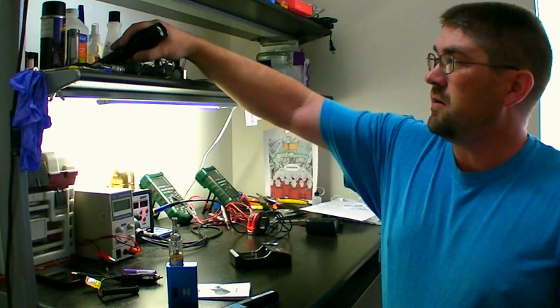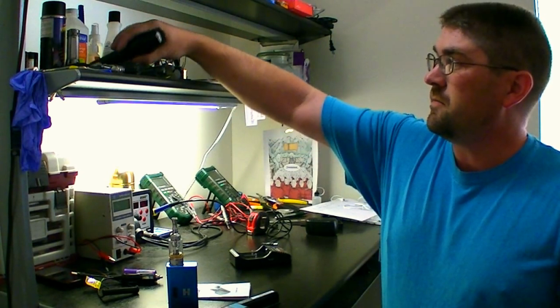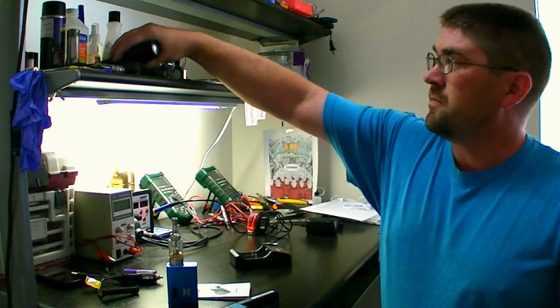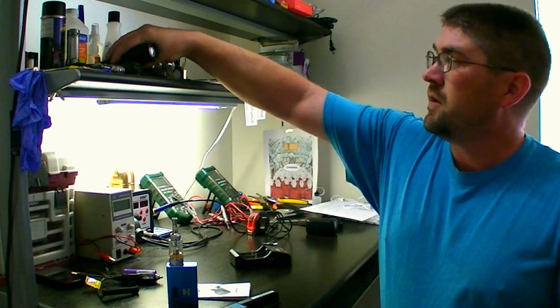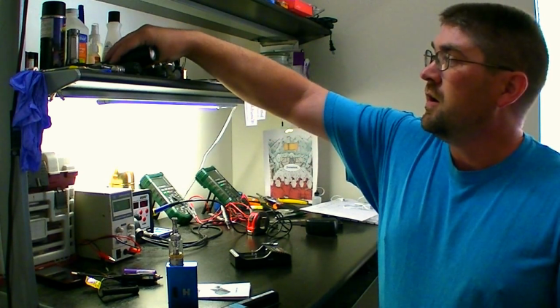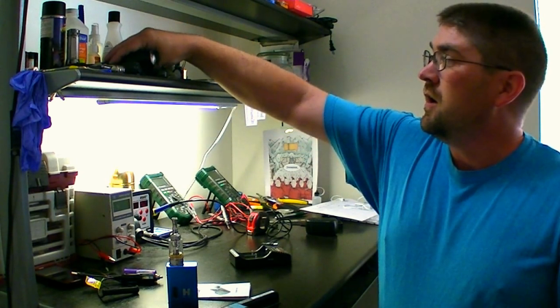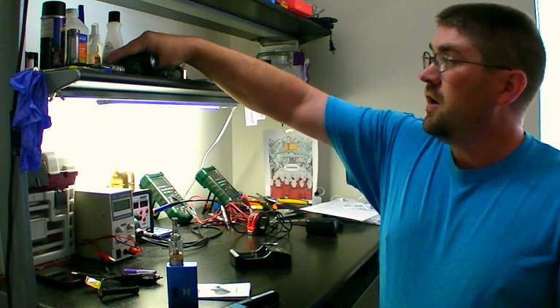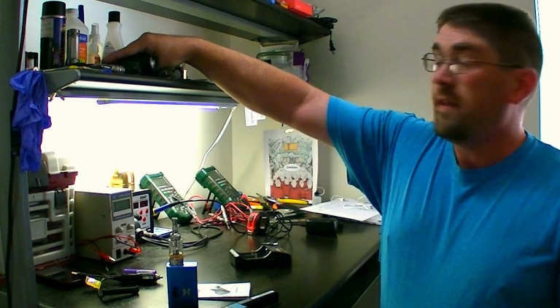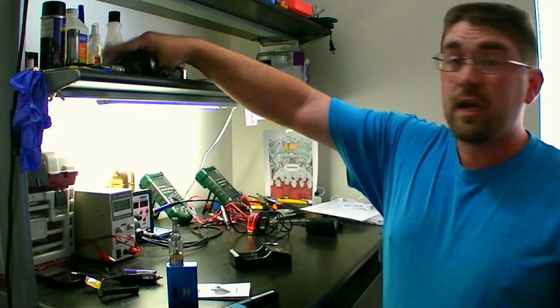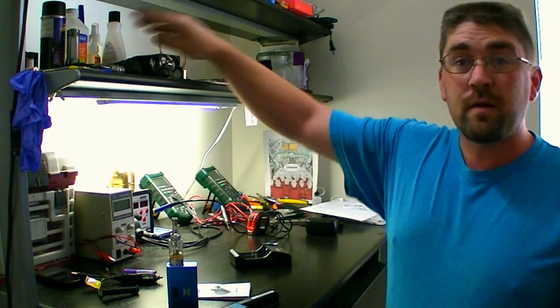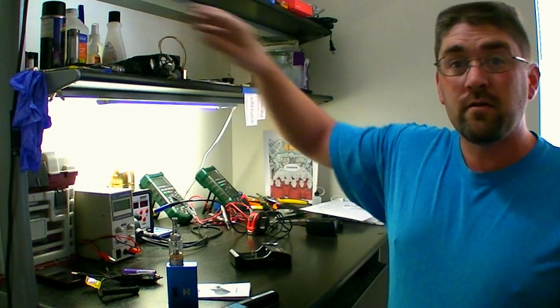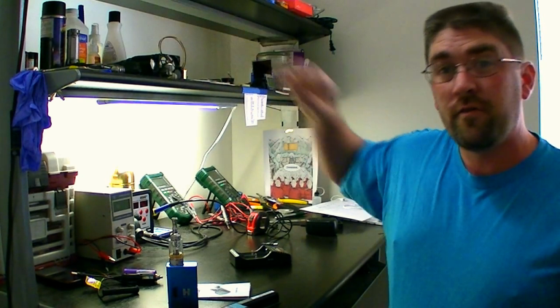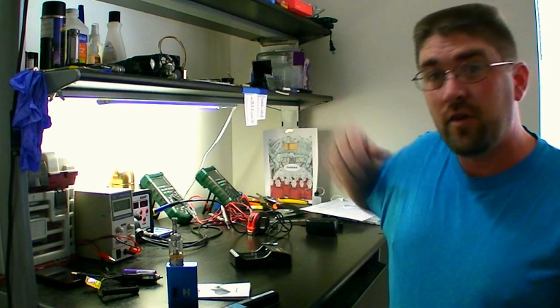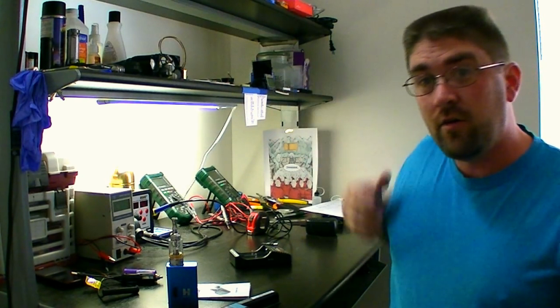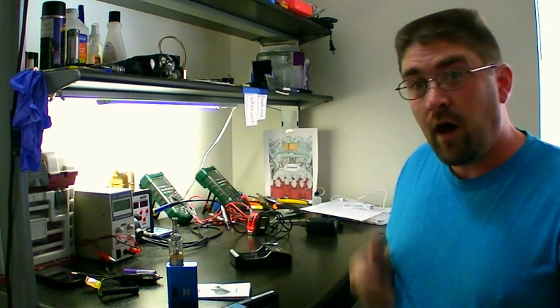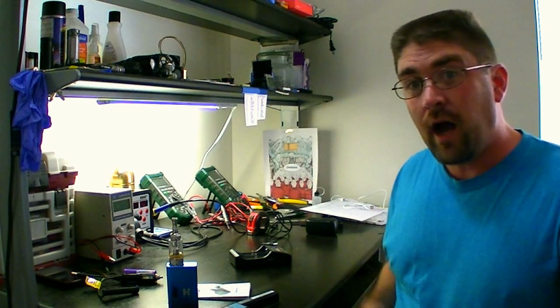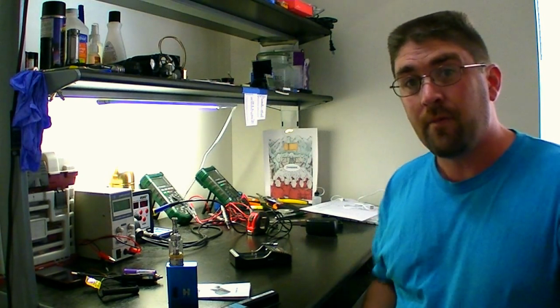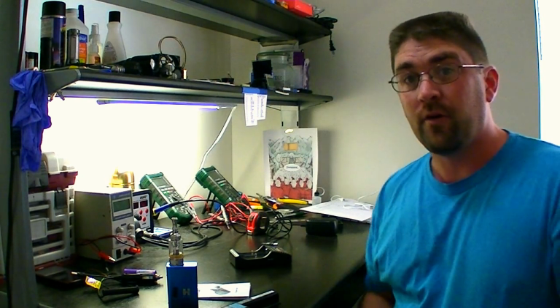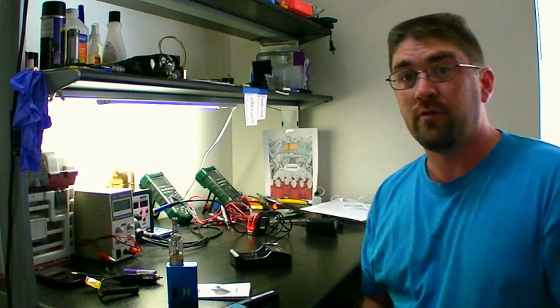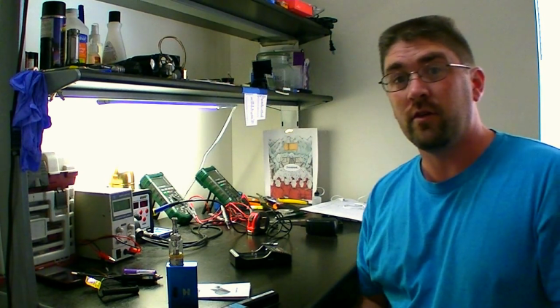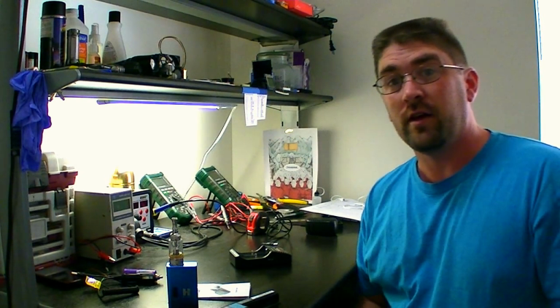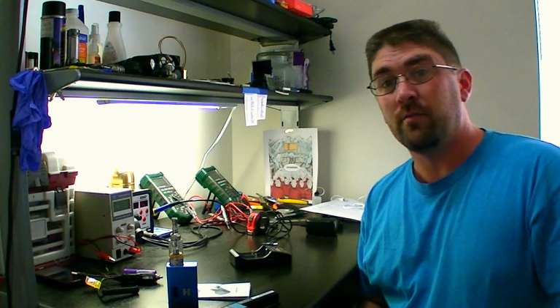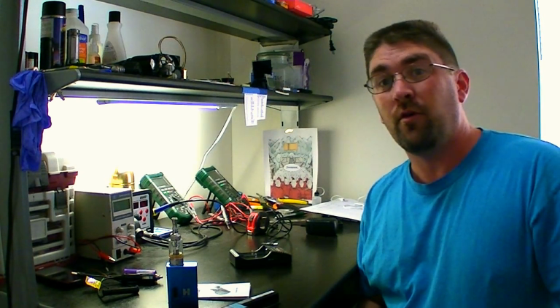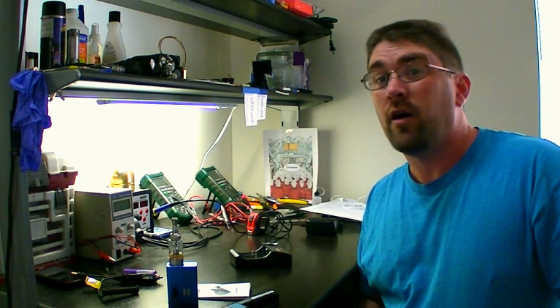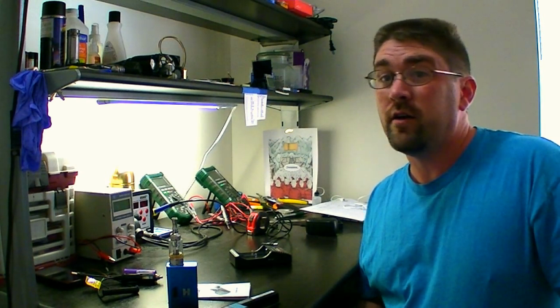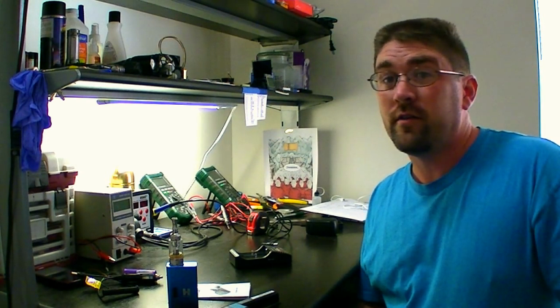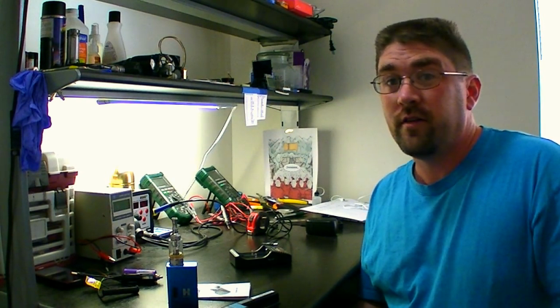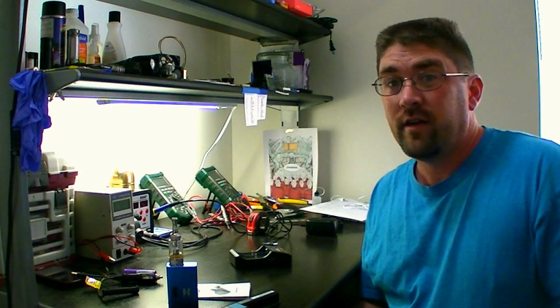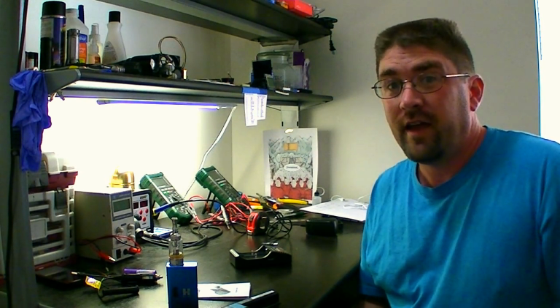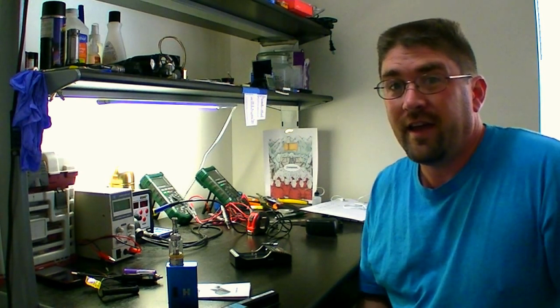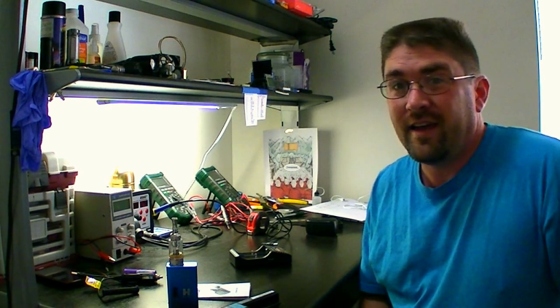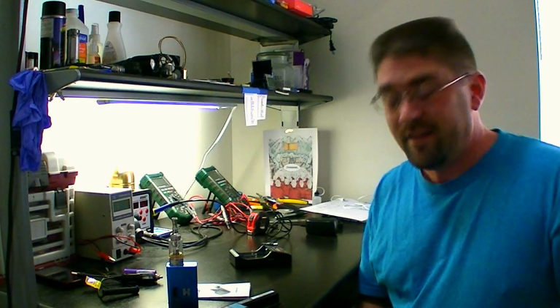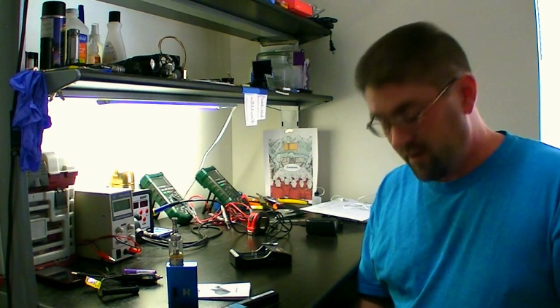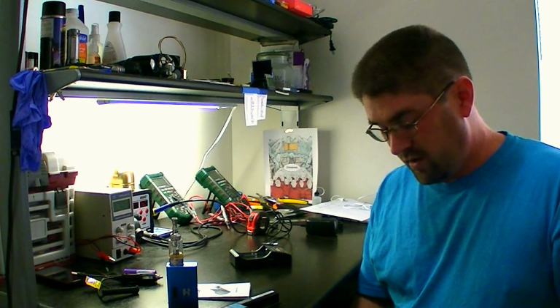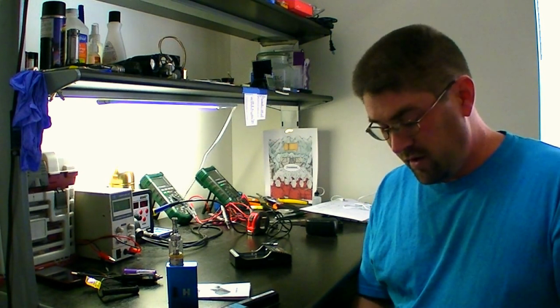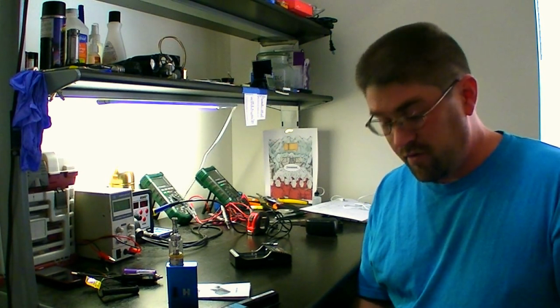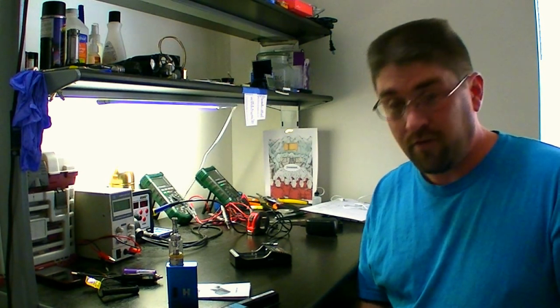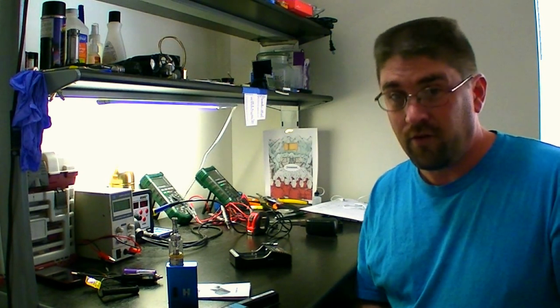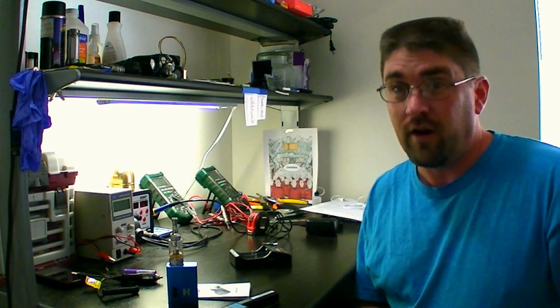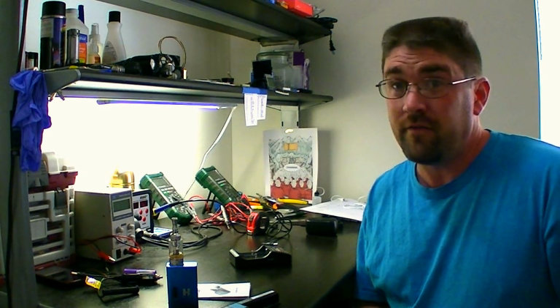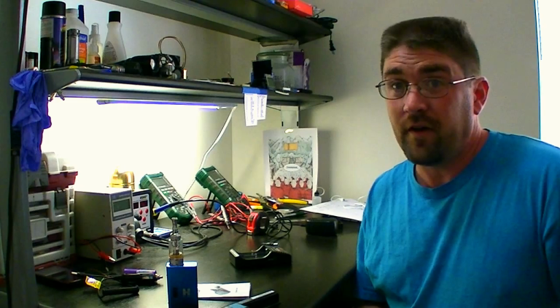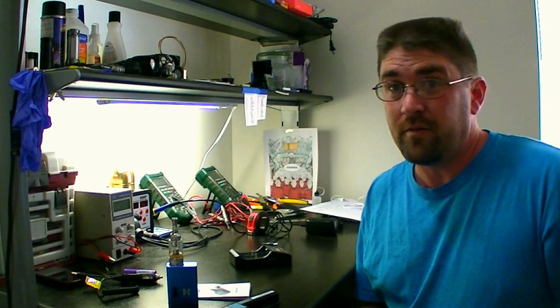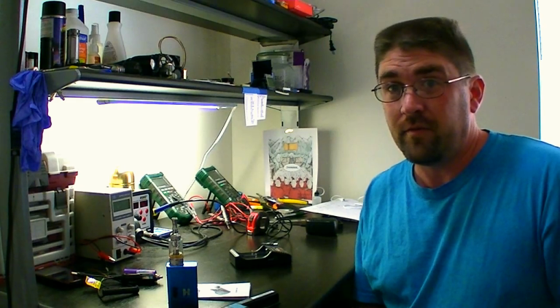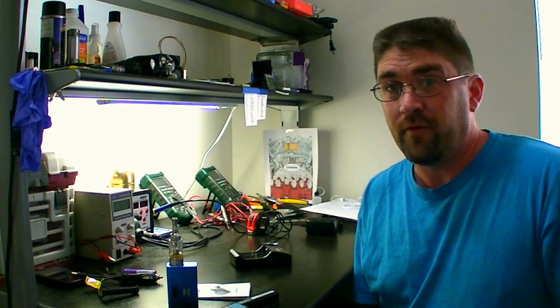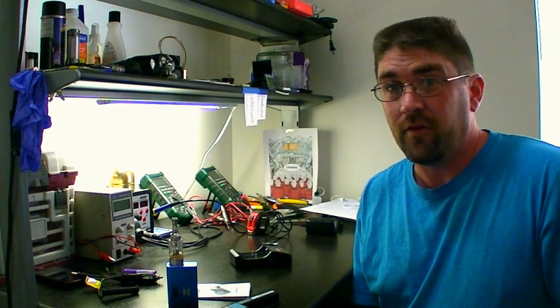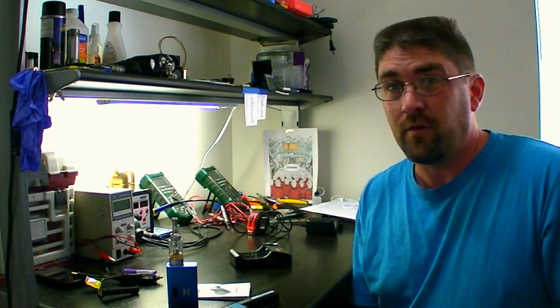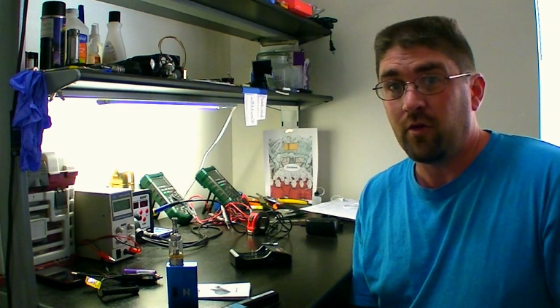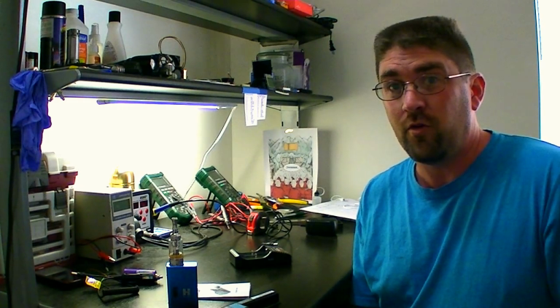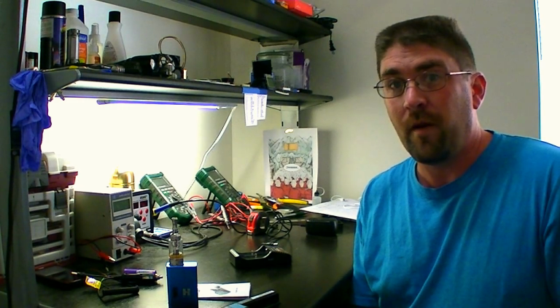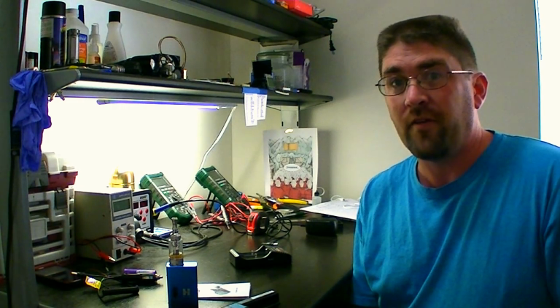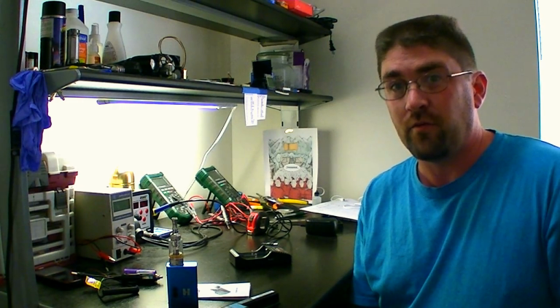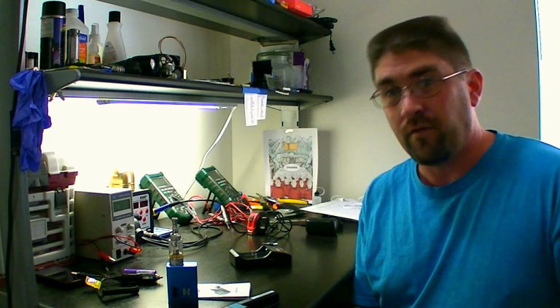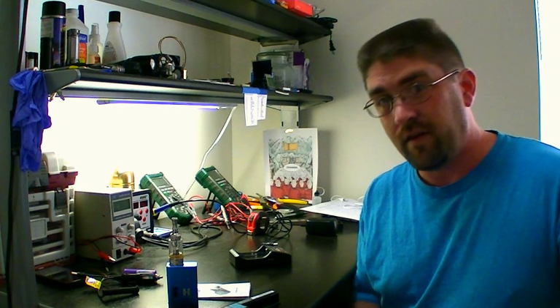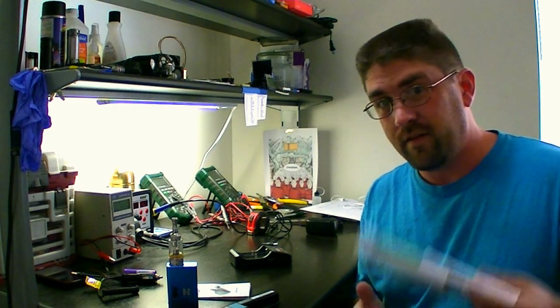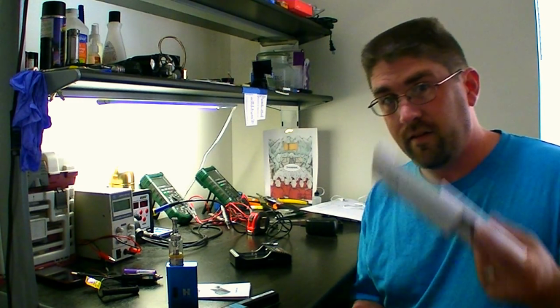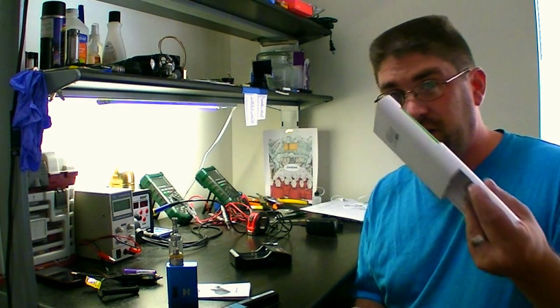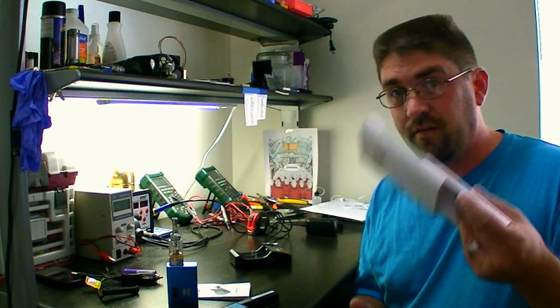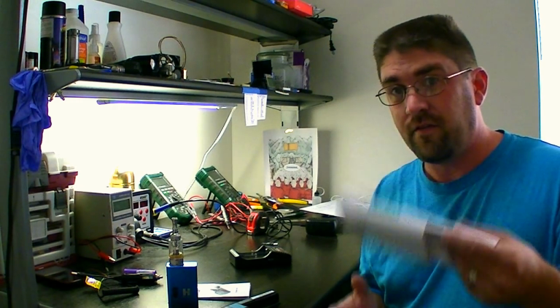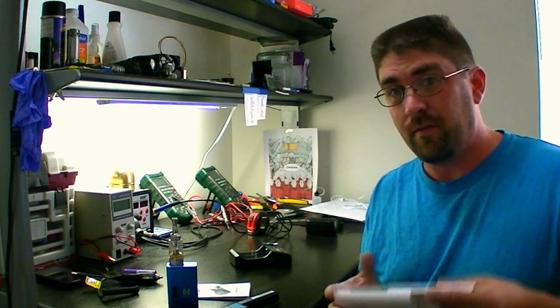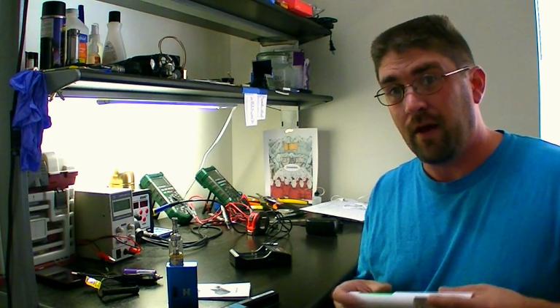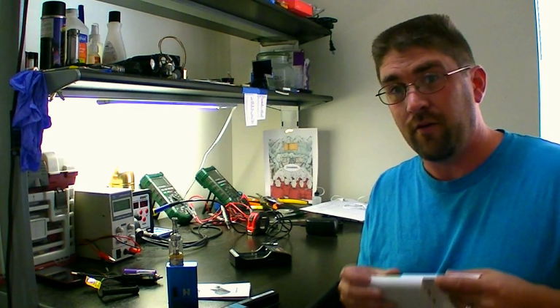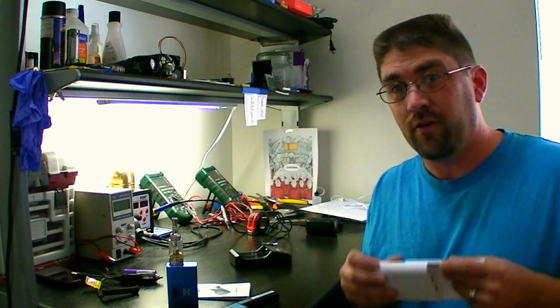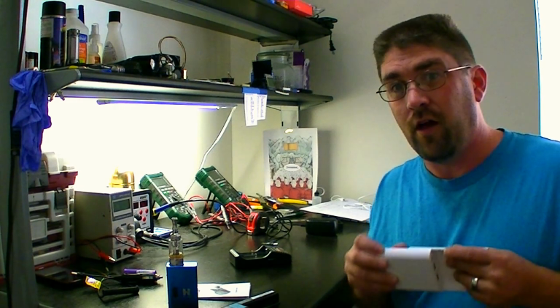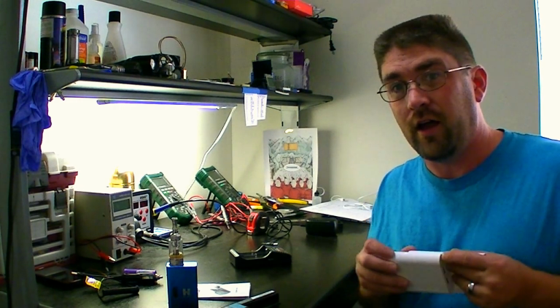So that's my review. I personally like the product, and it's a great investment for someone who messes with 18650 batteries a lot.